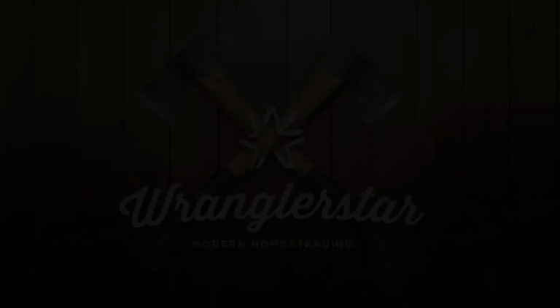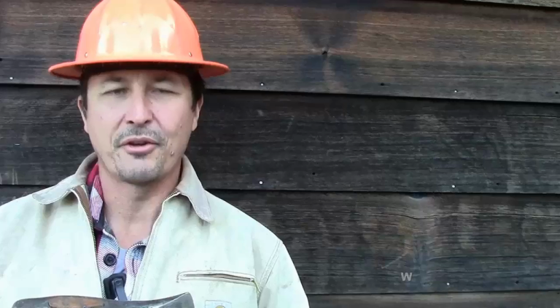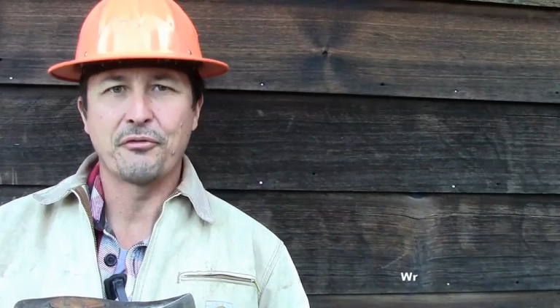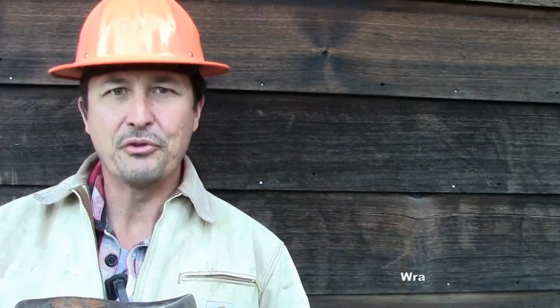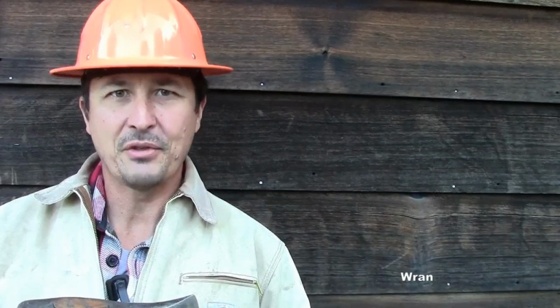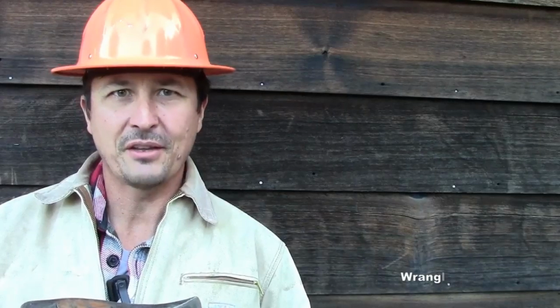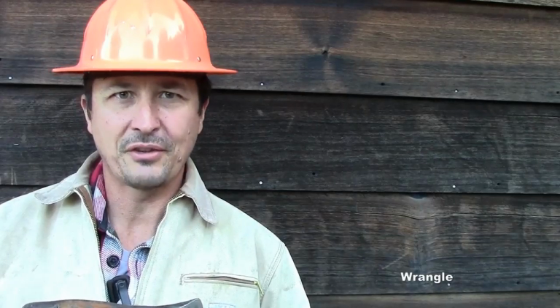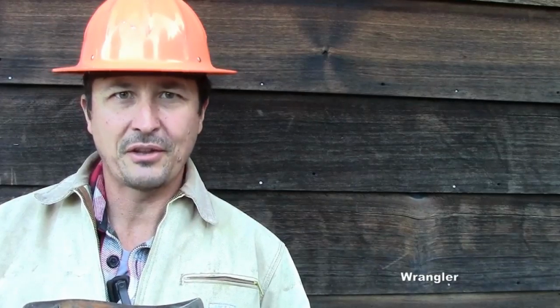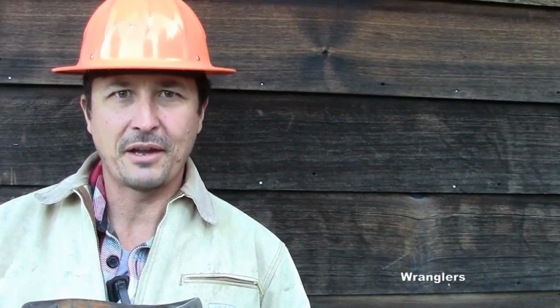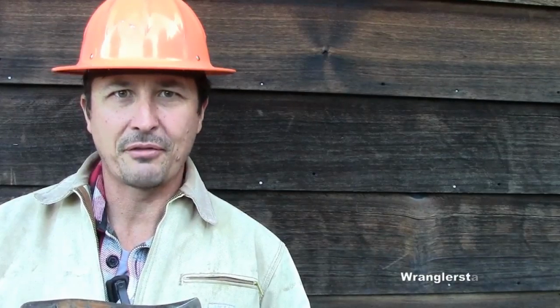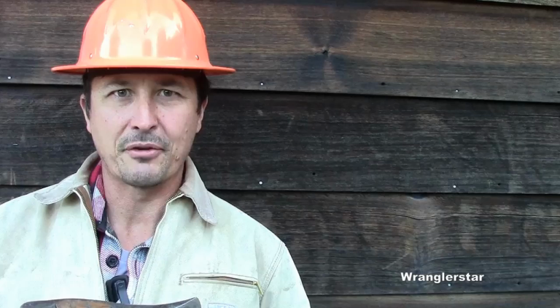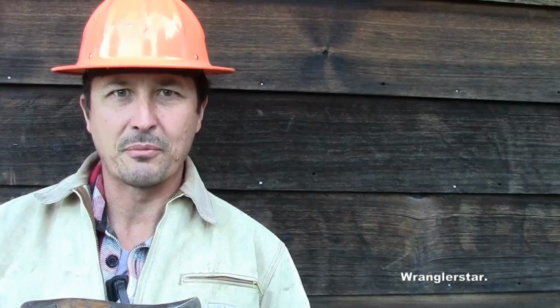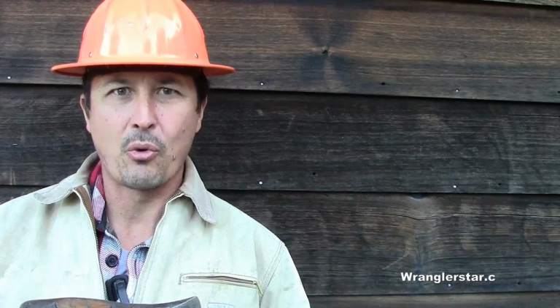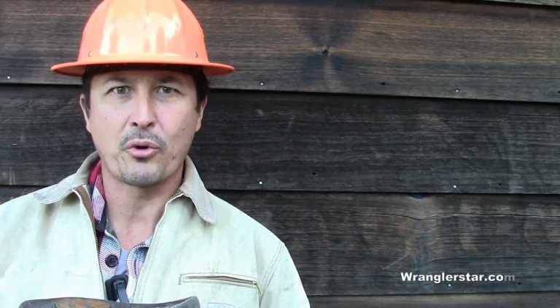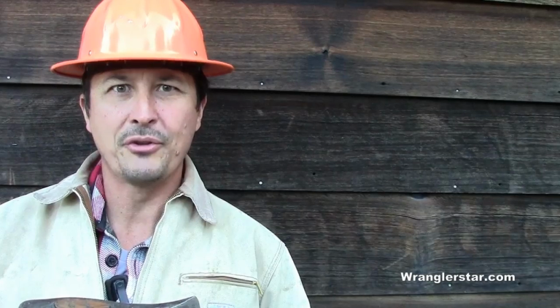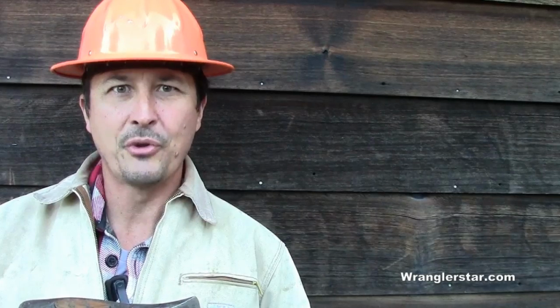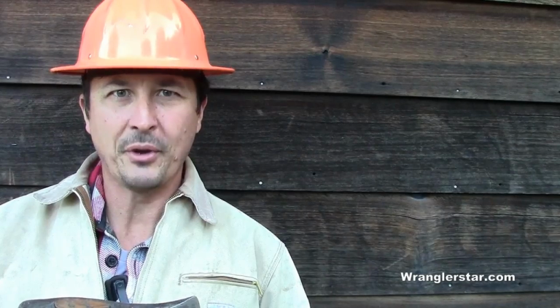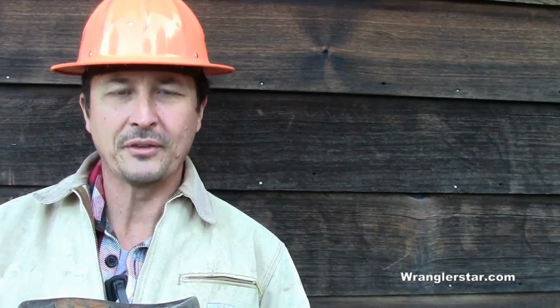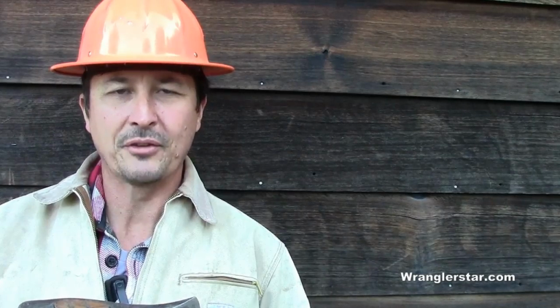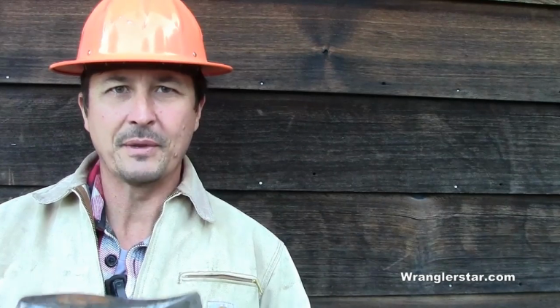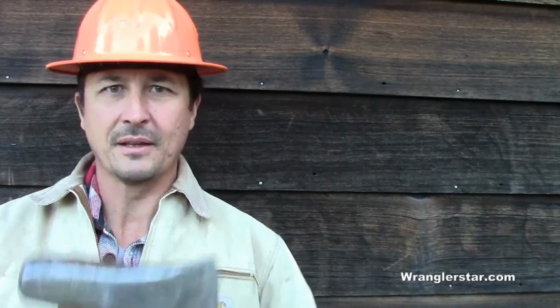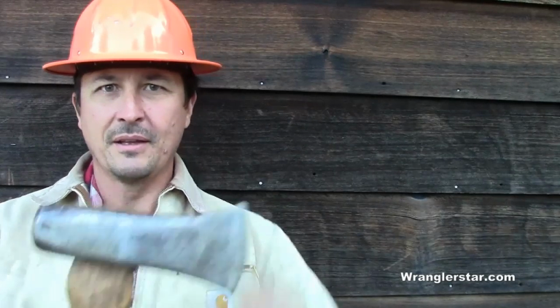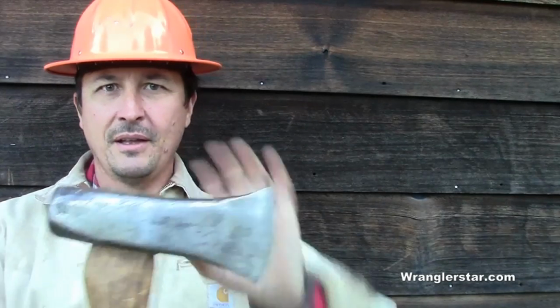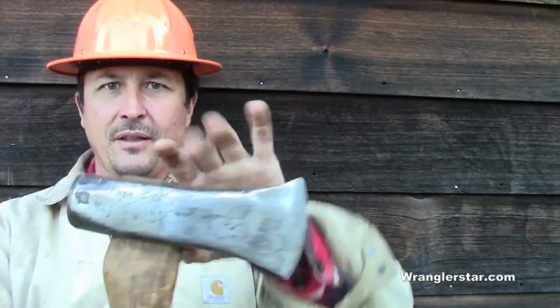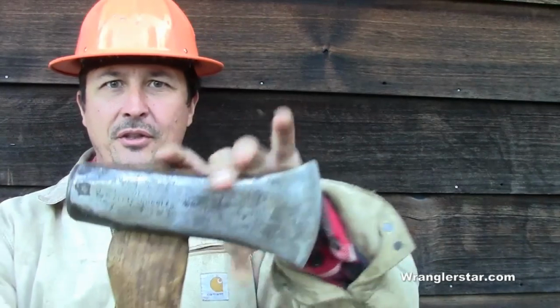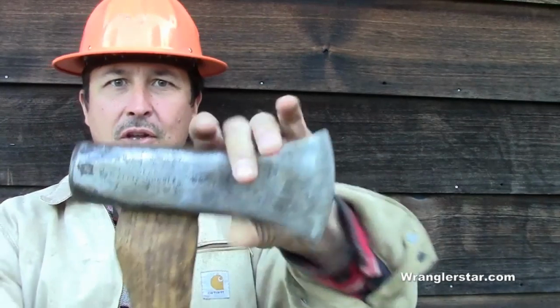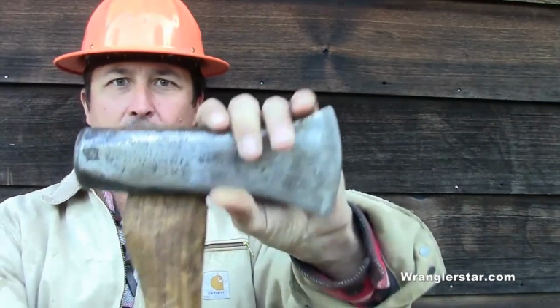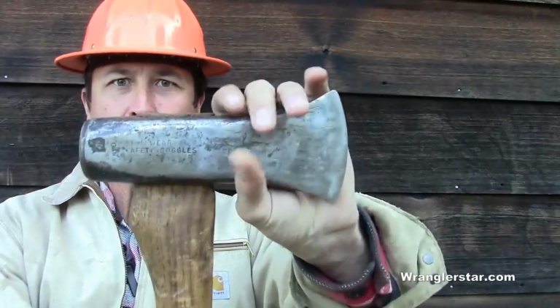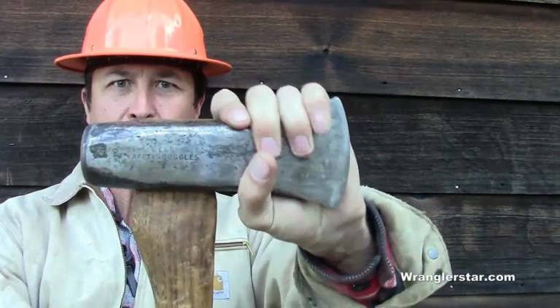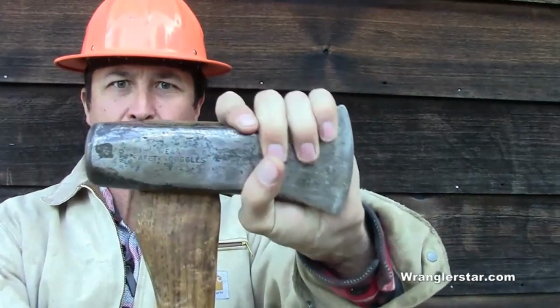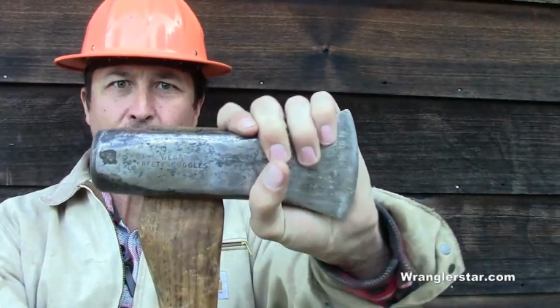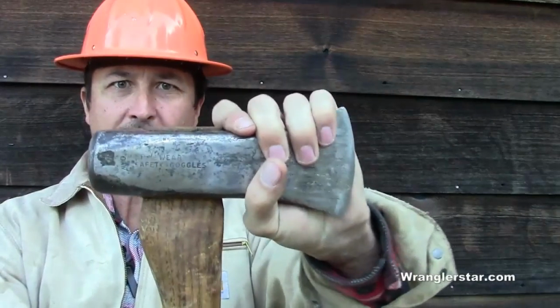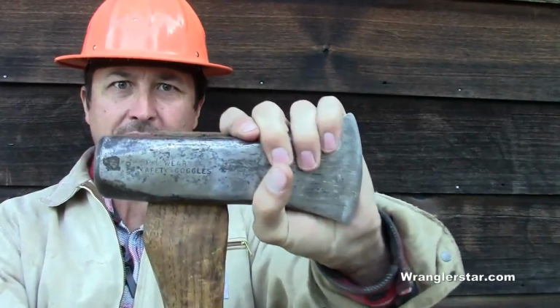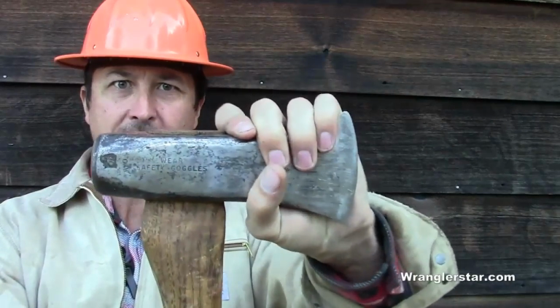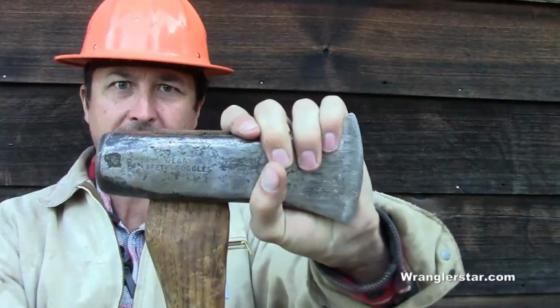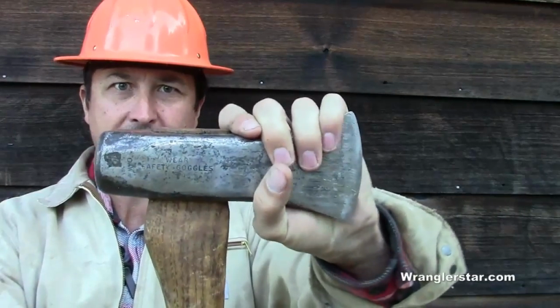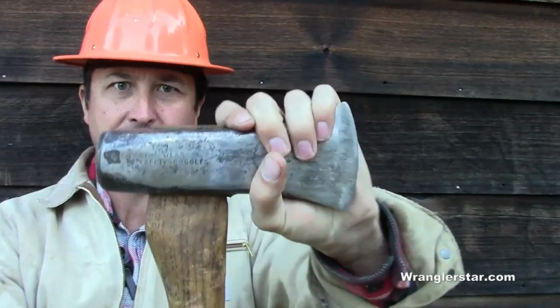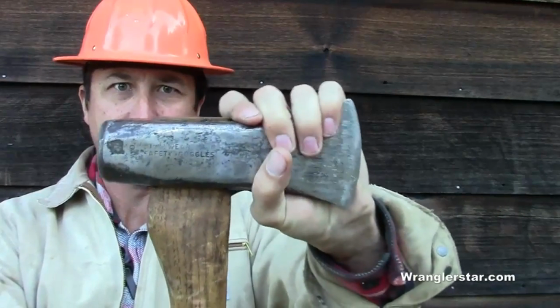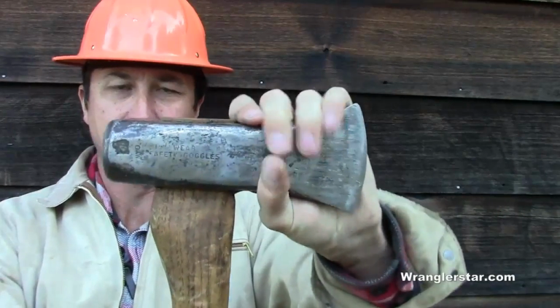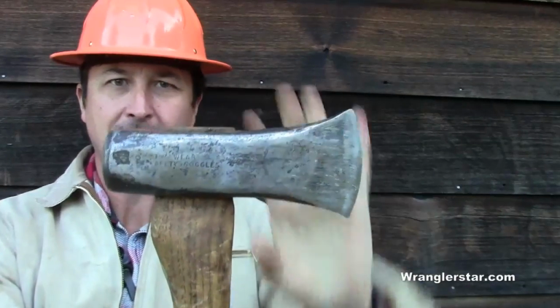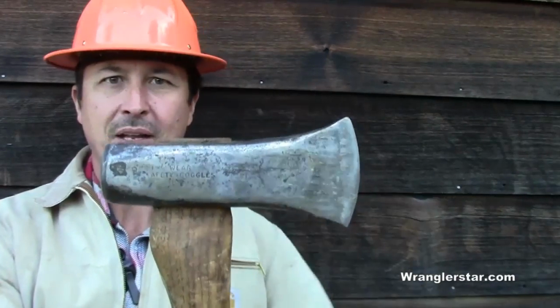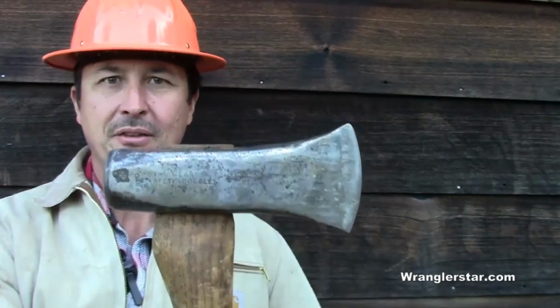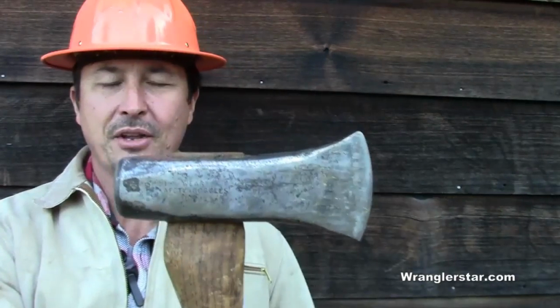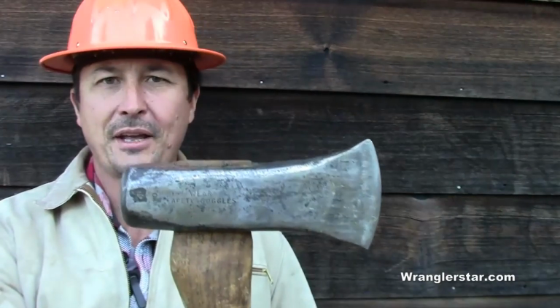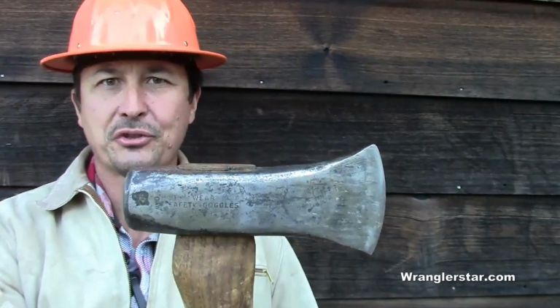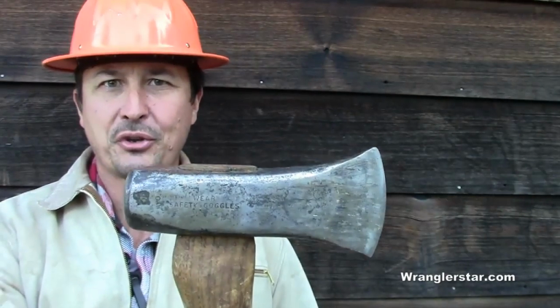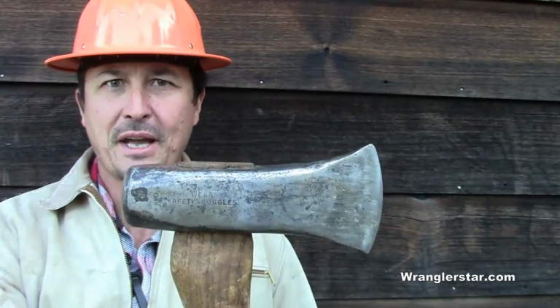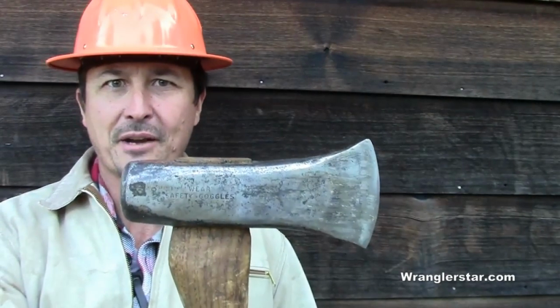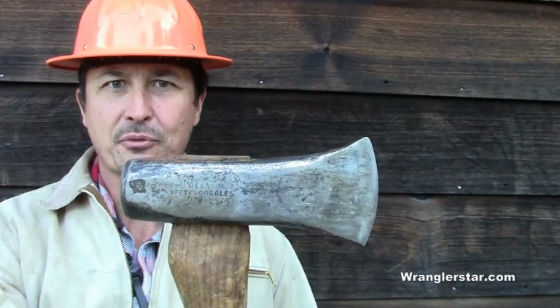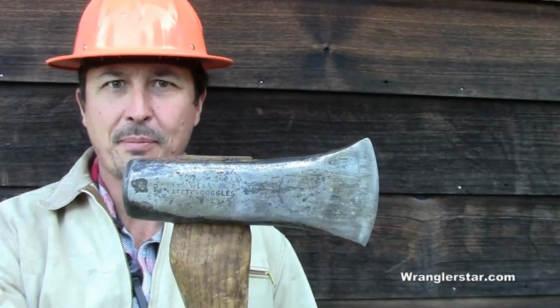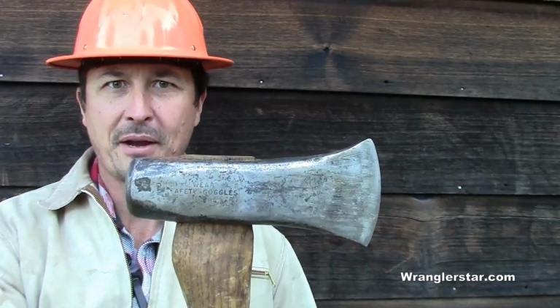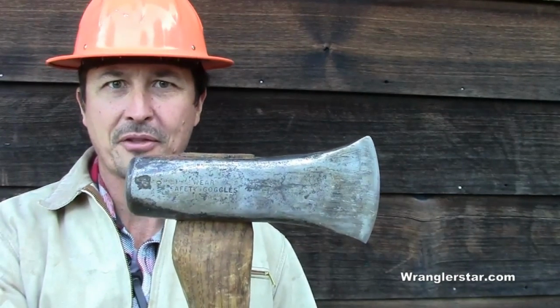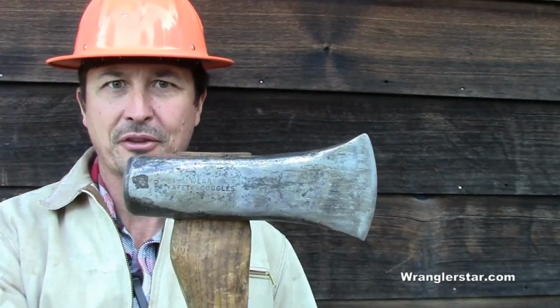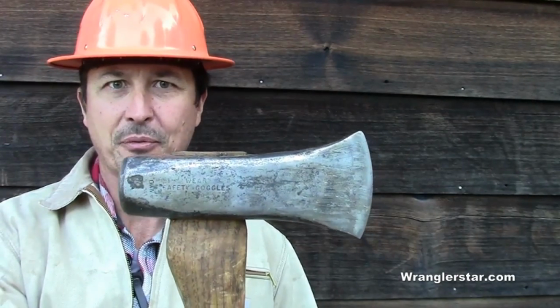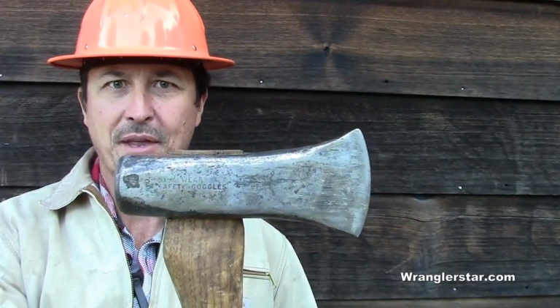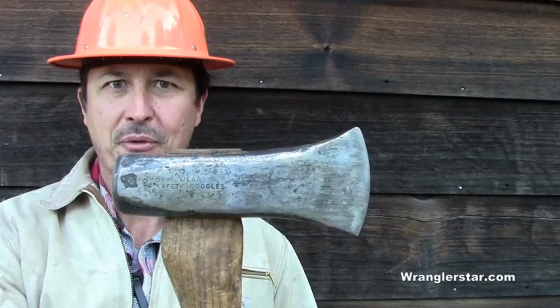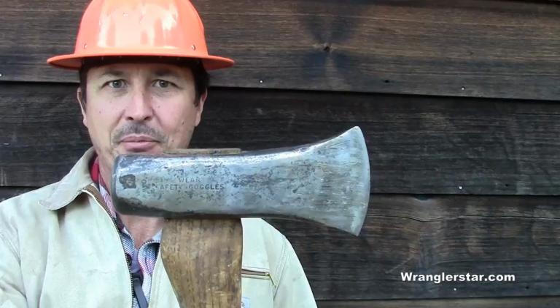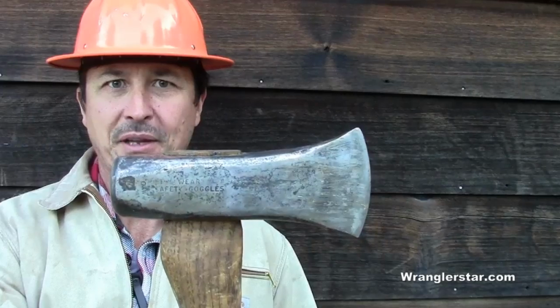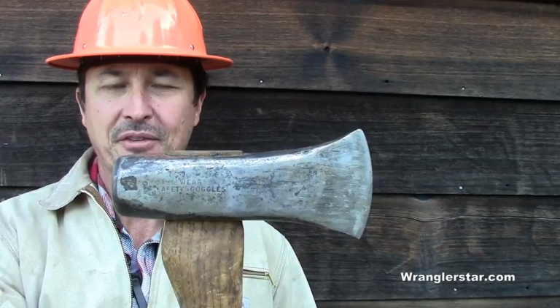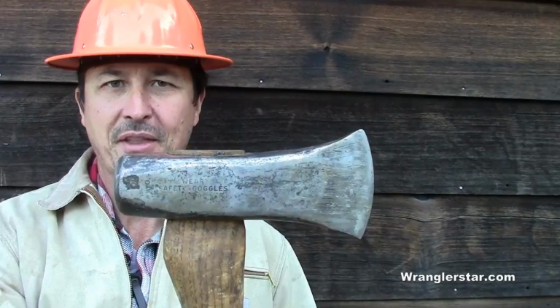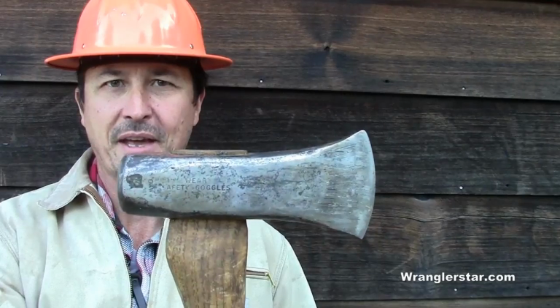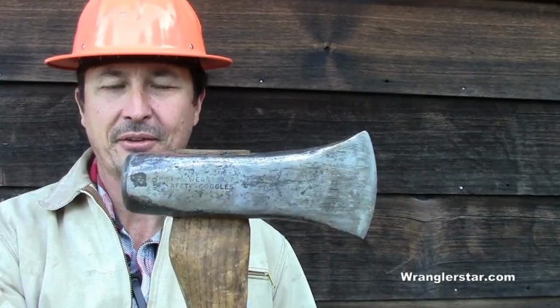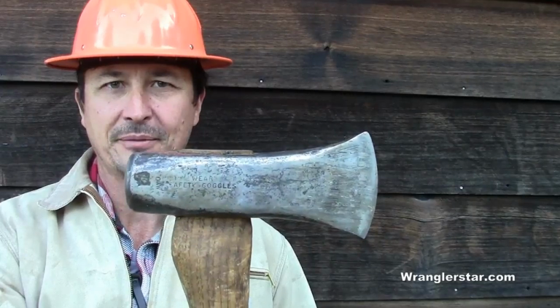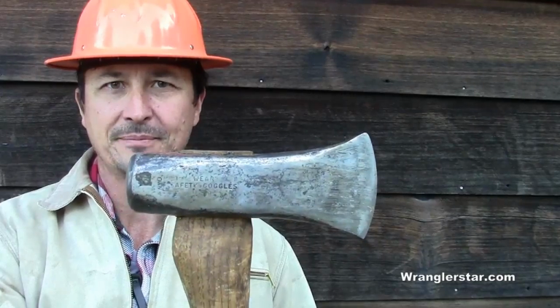There are few things in life more annoying to me than a loose tool head on a handle. Today I'll show you how to repair this without replacing the handle.